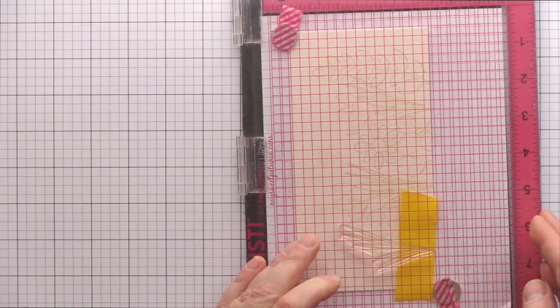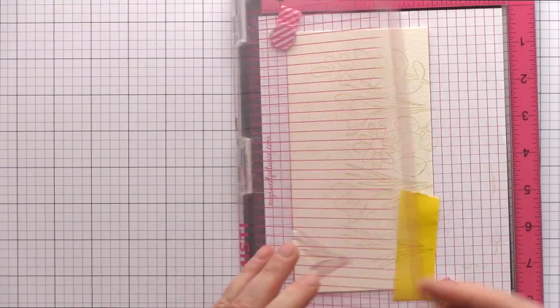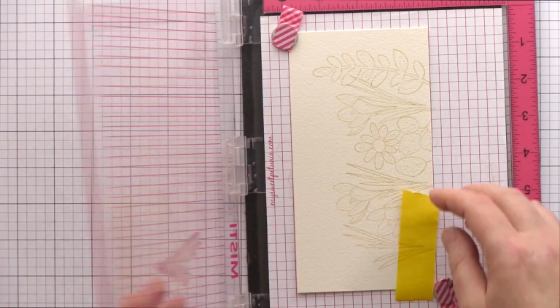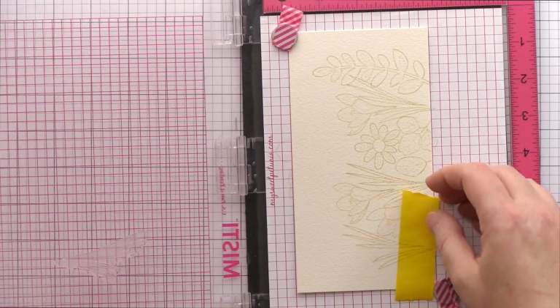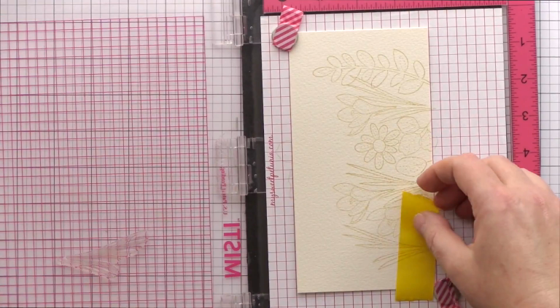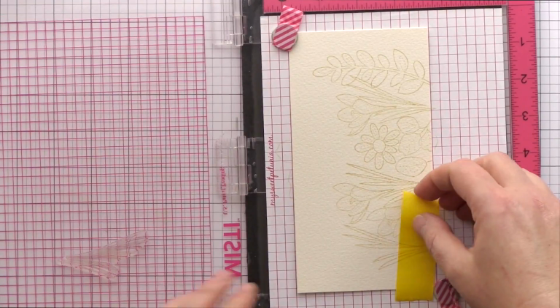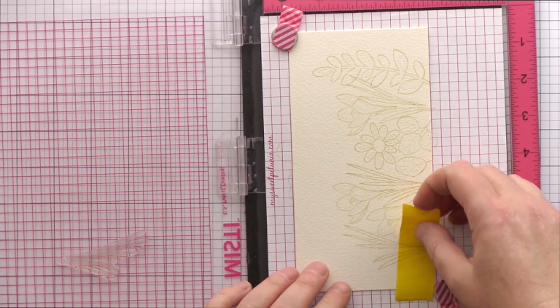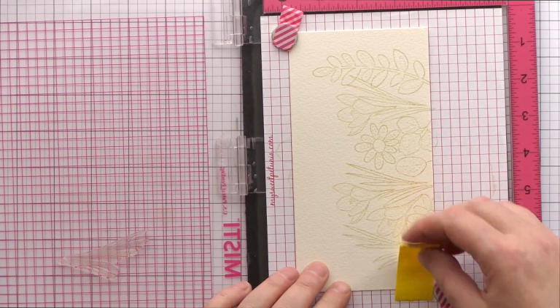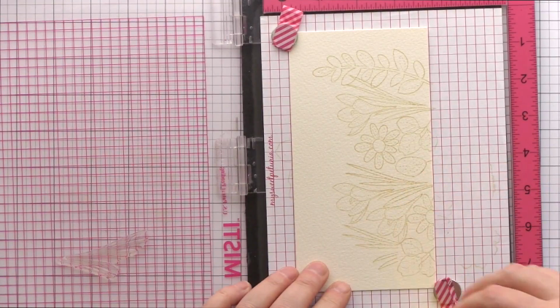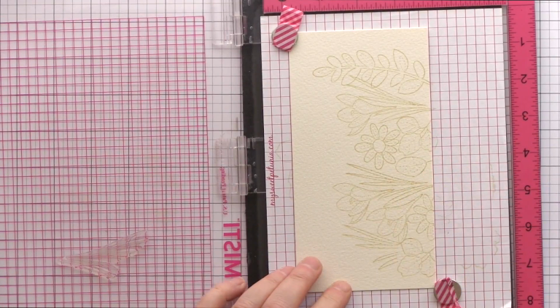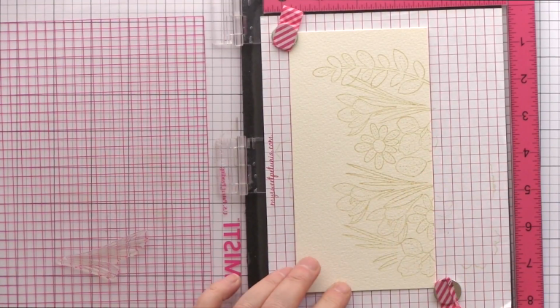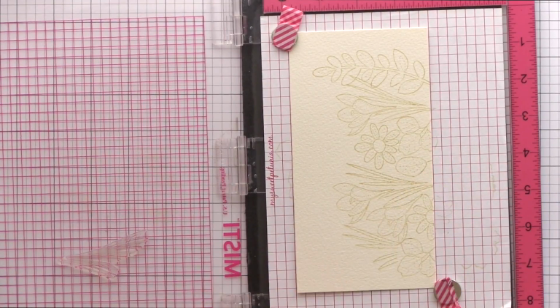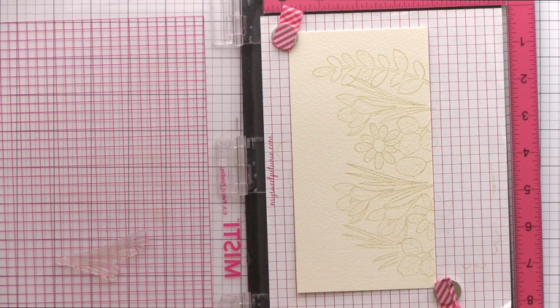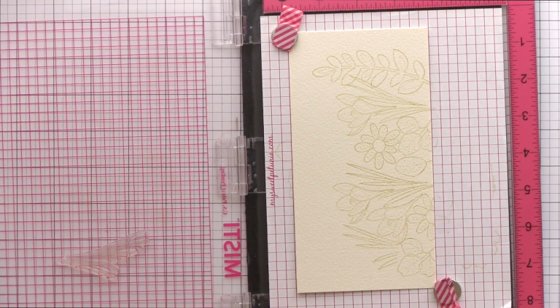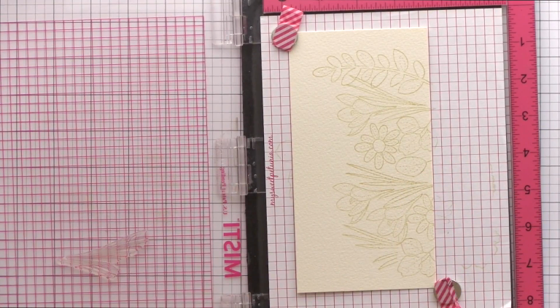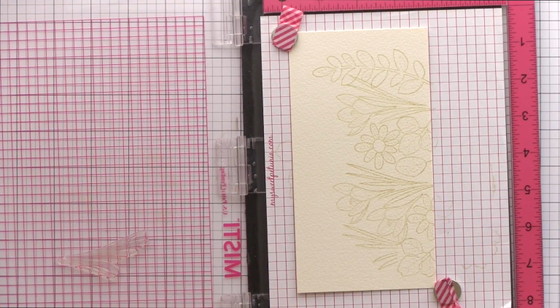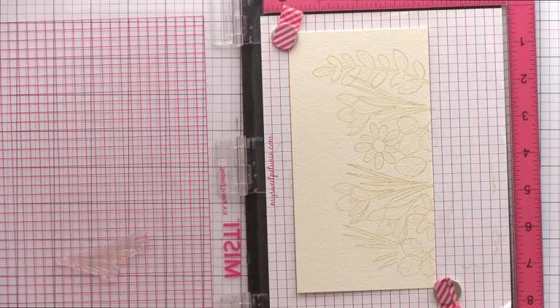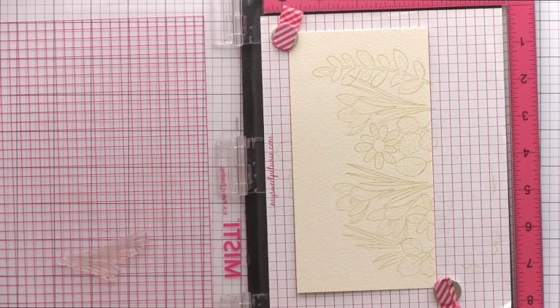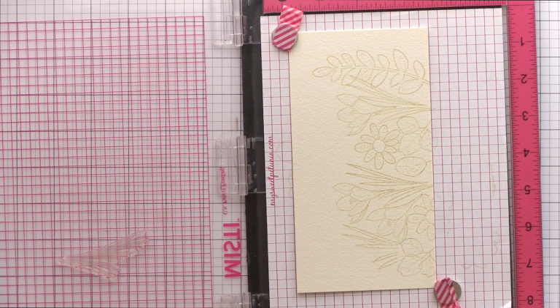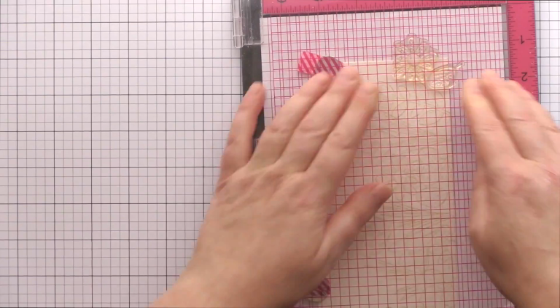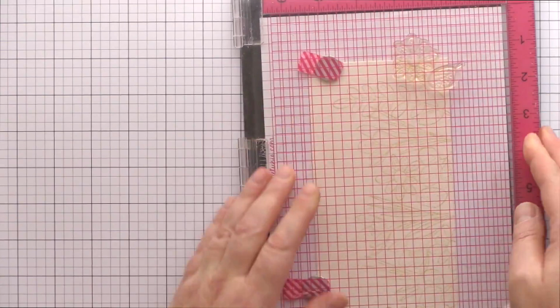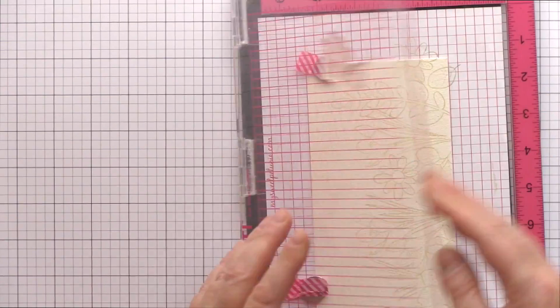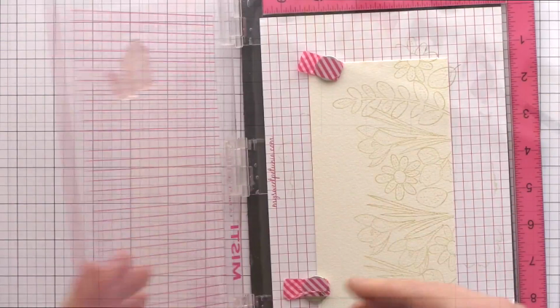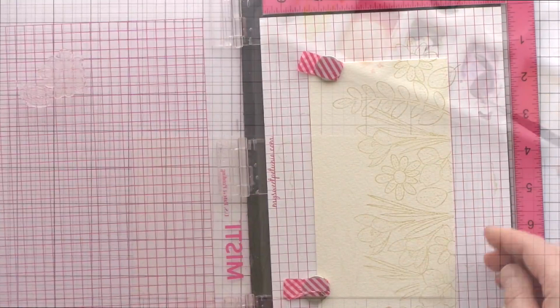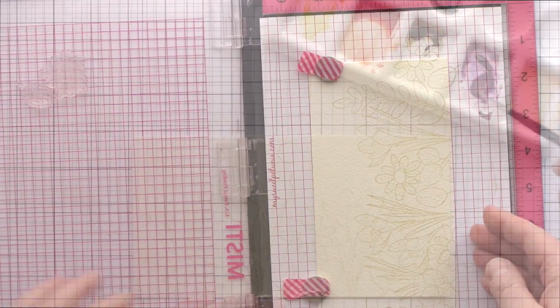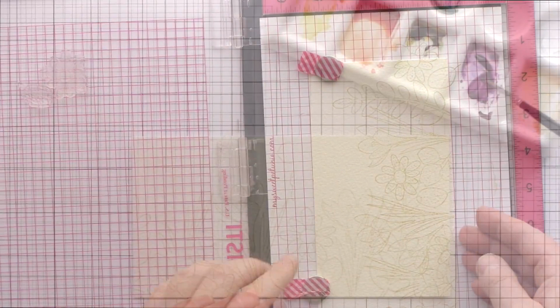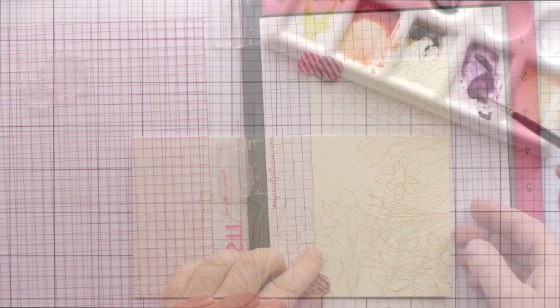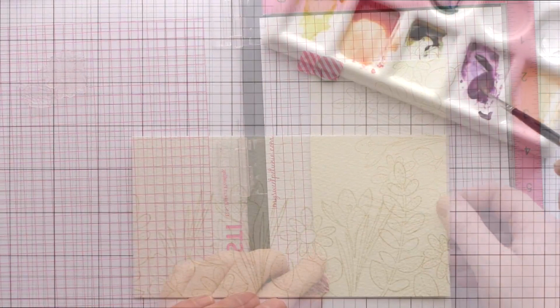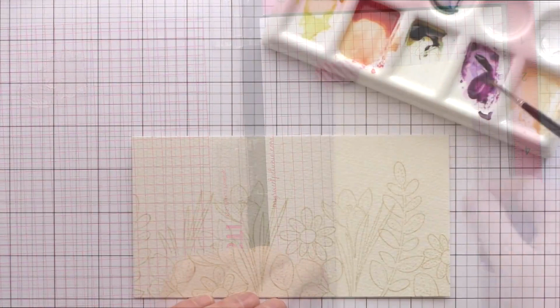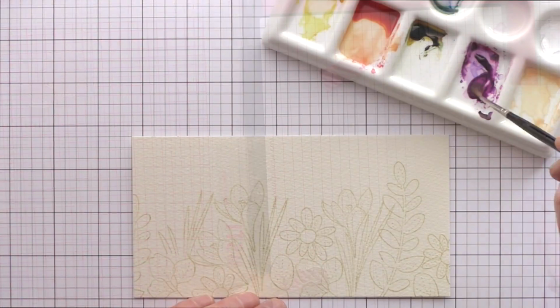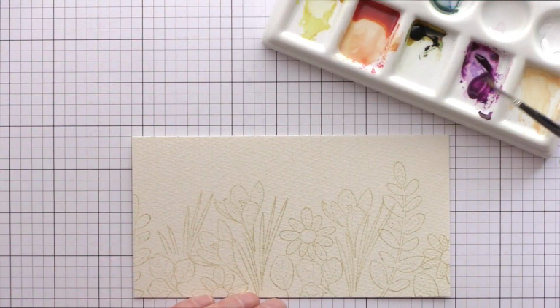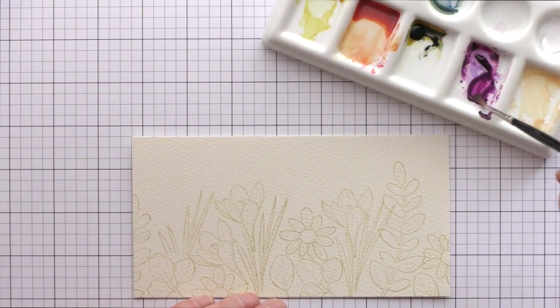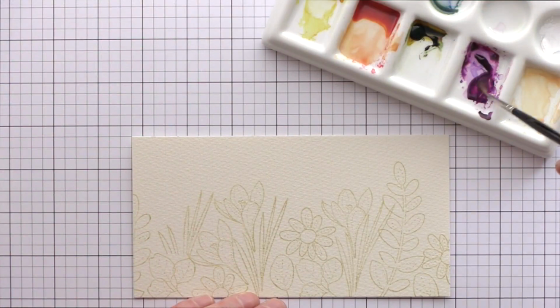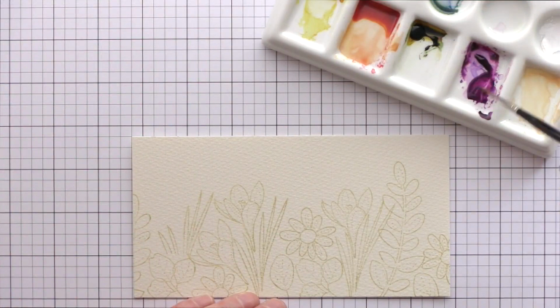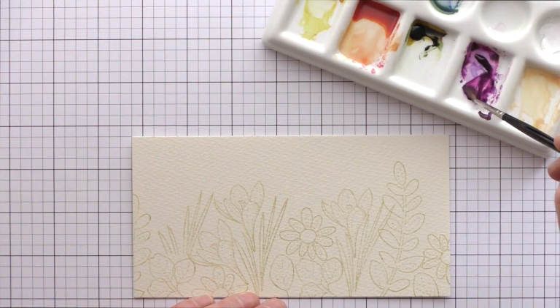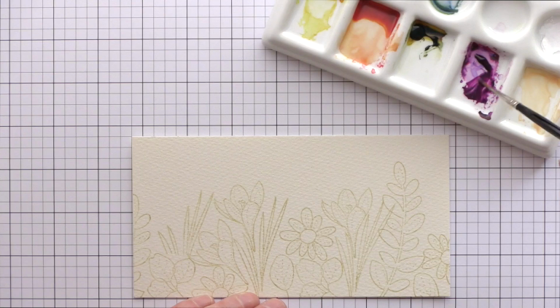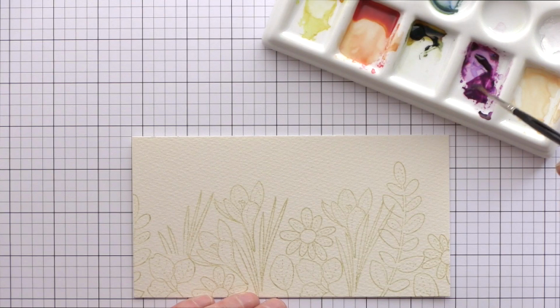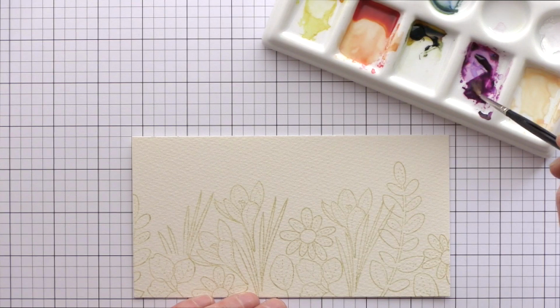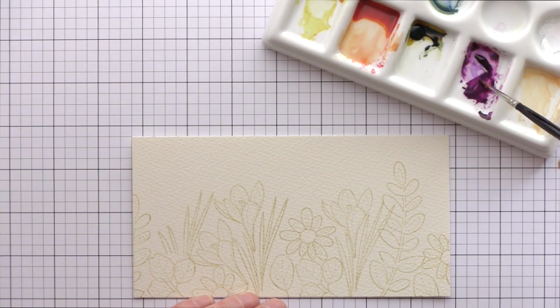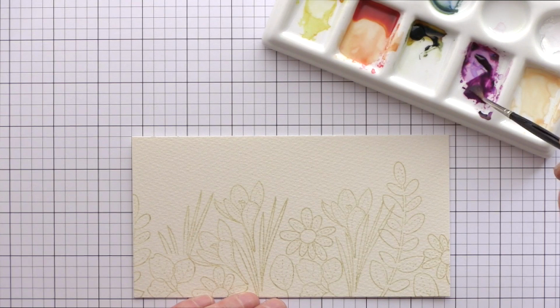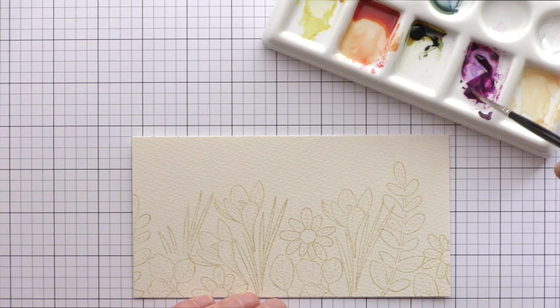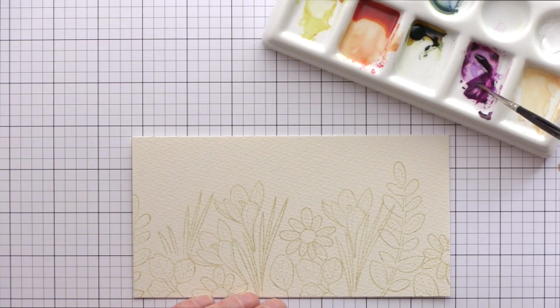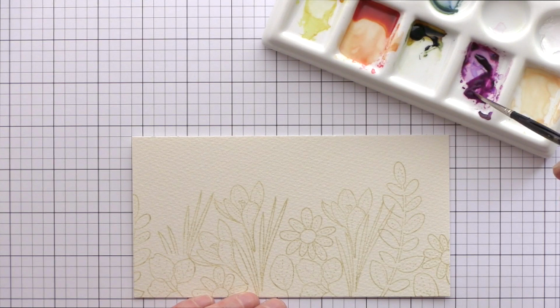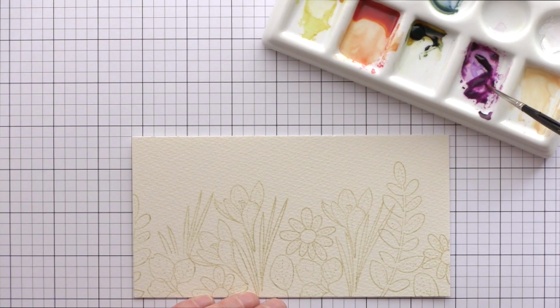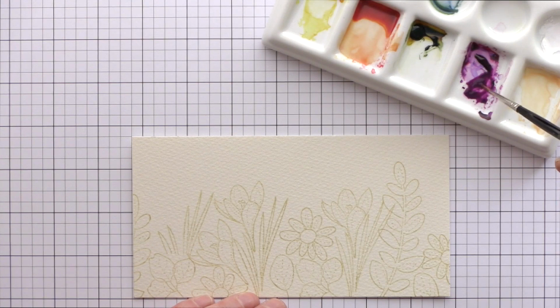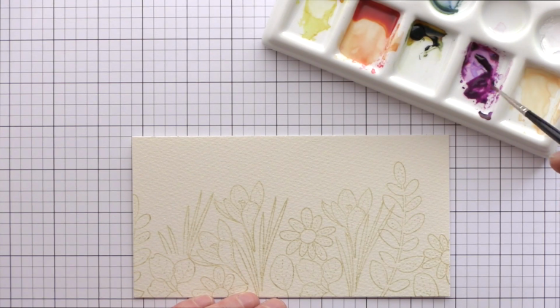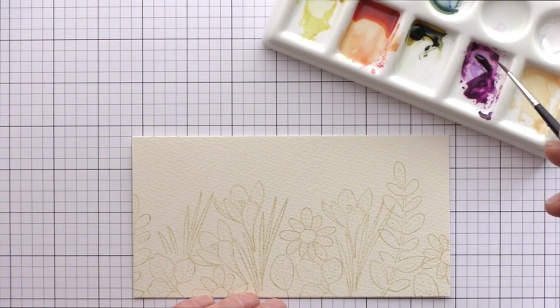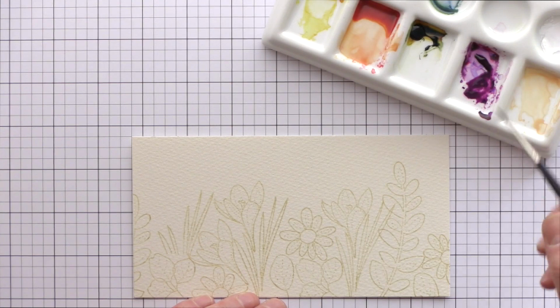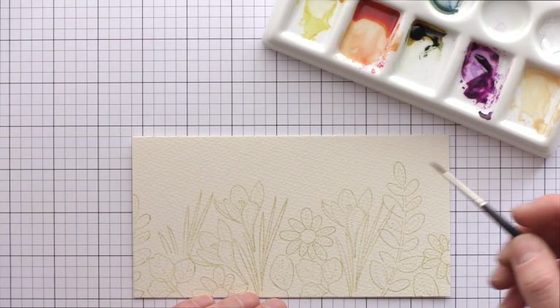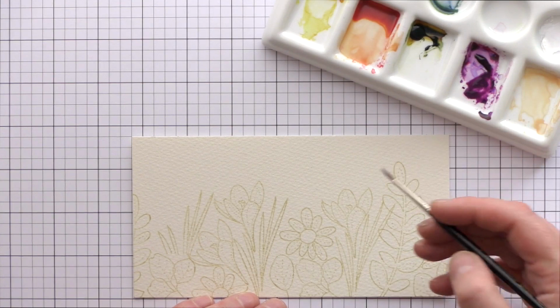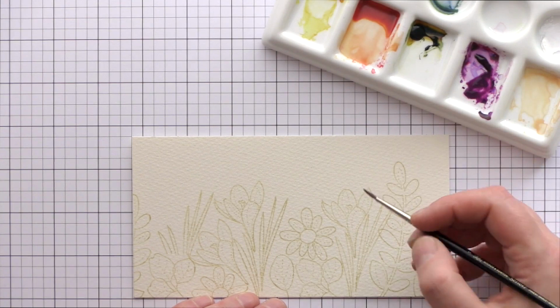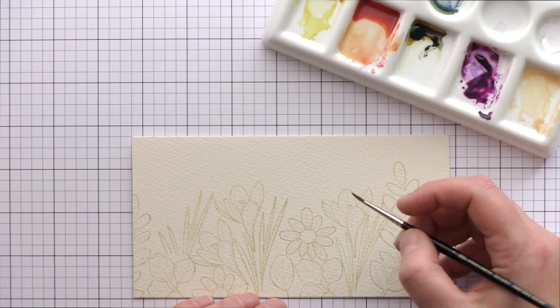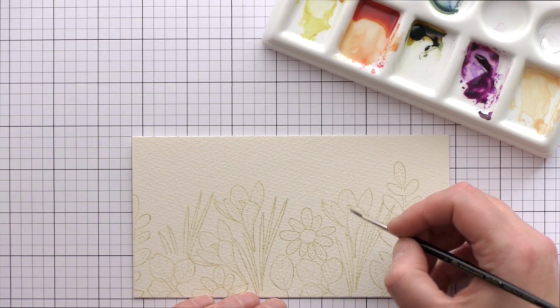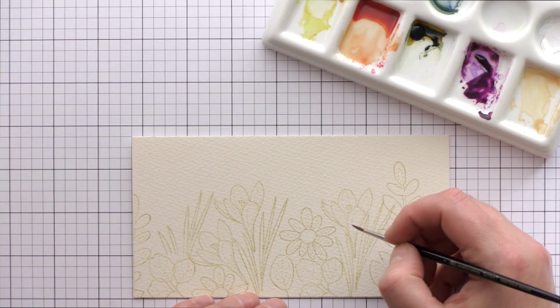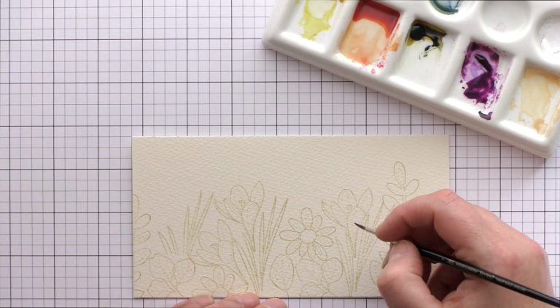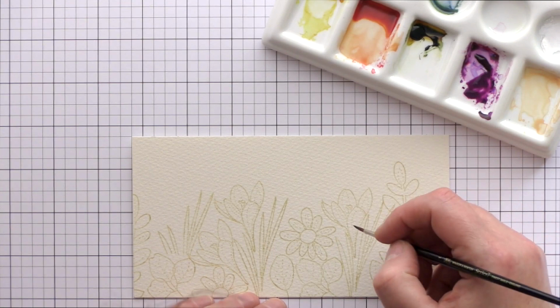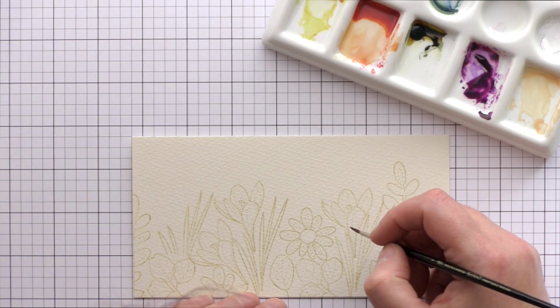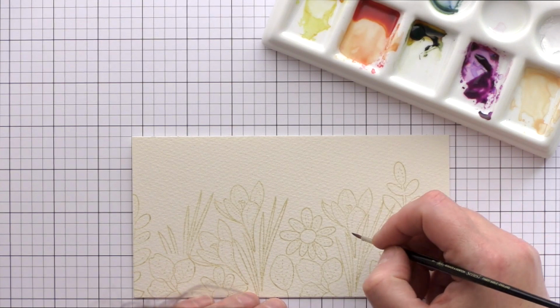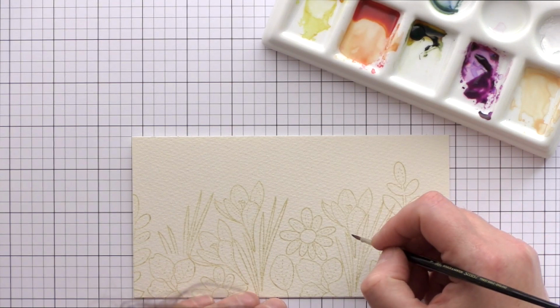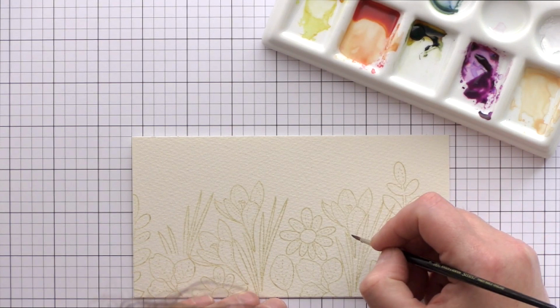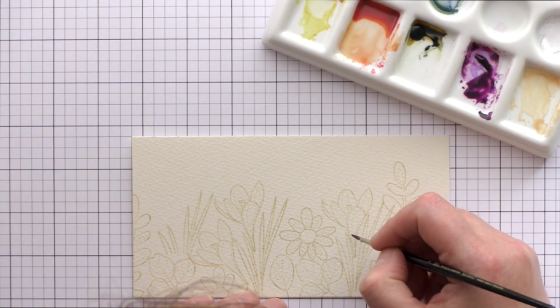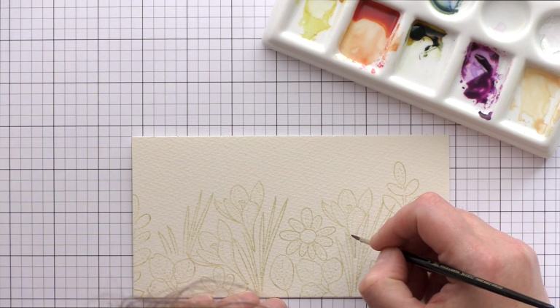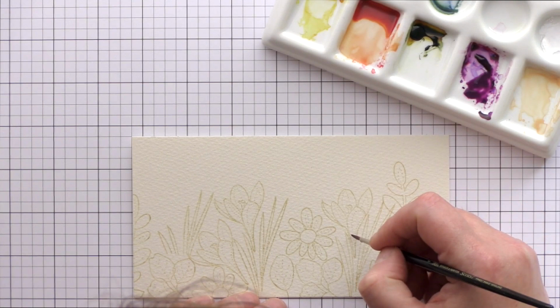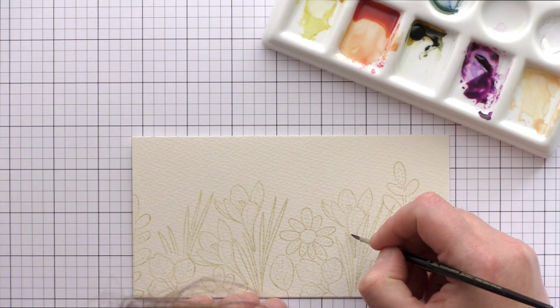I continue stamping the various images from the set along the long edge of the watercolour card until I completely fill the space with blooms and leaves.